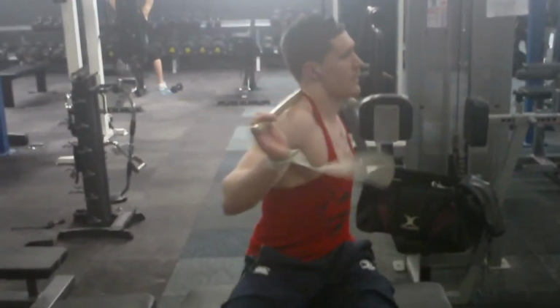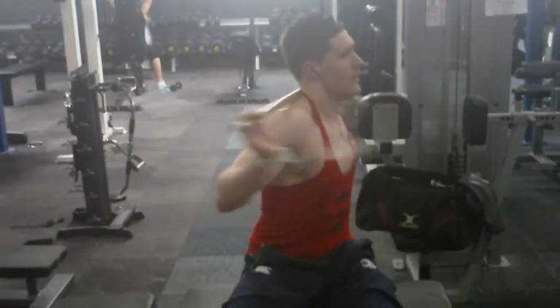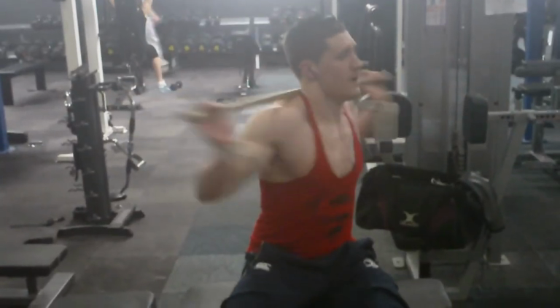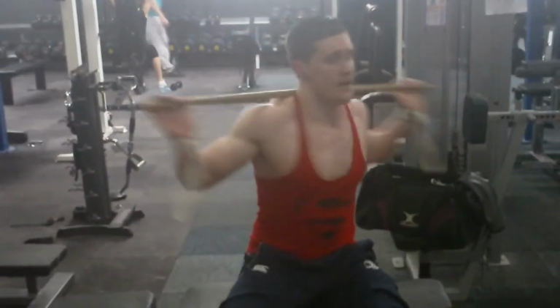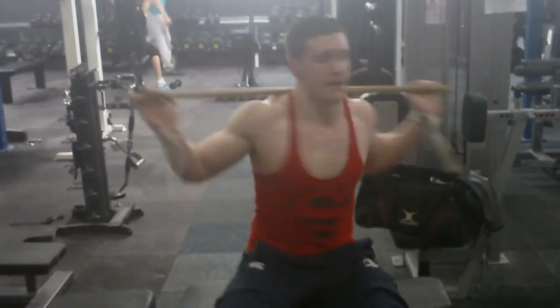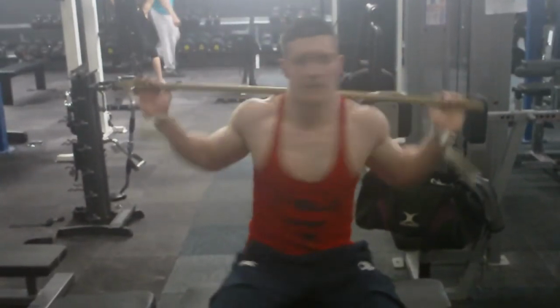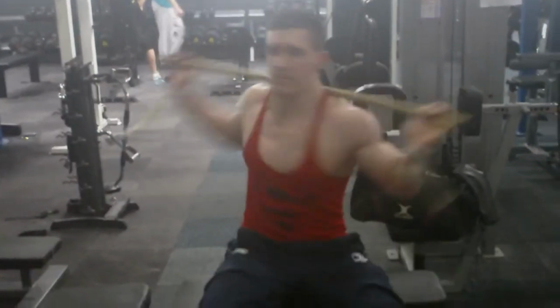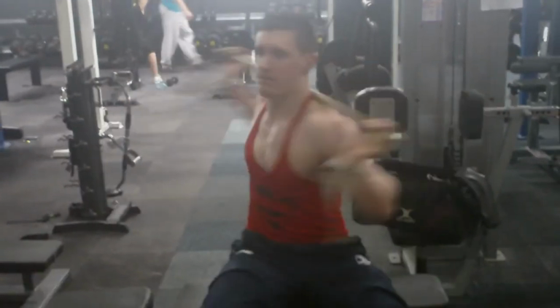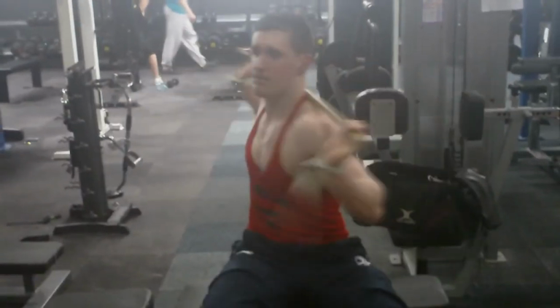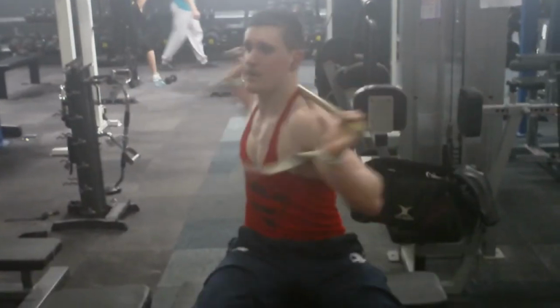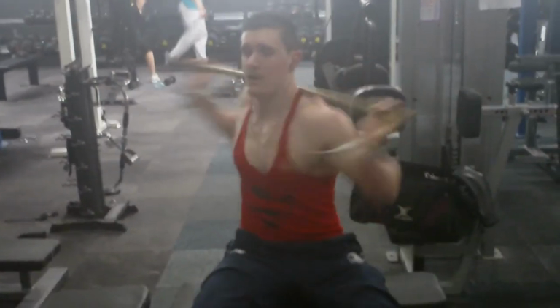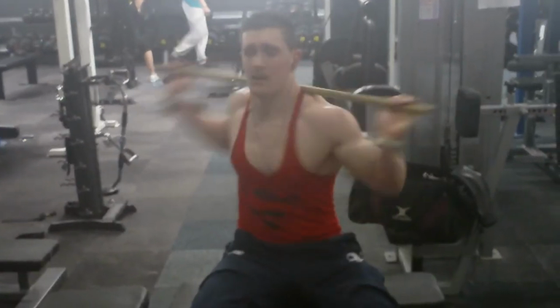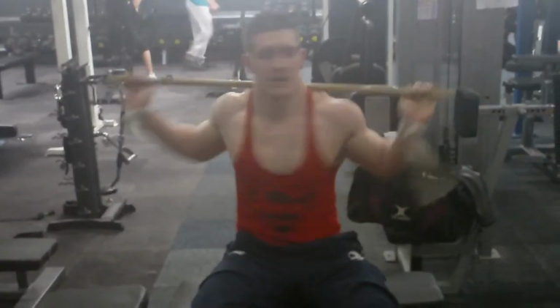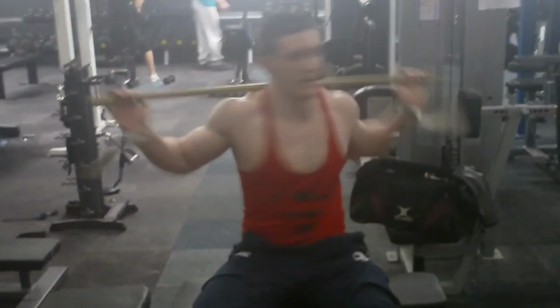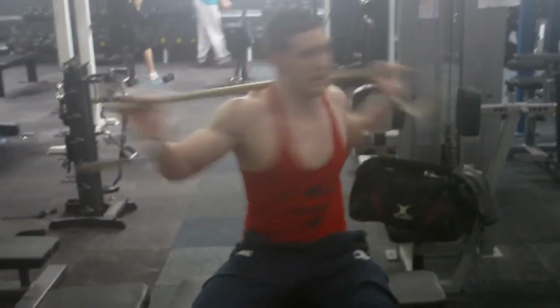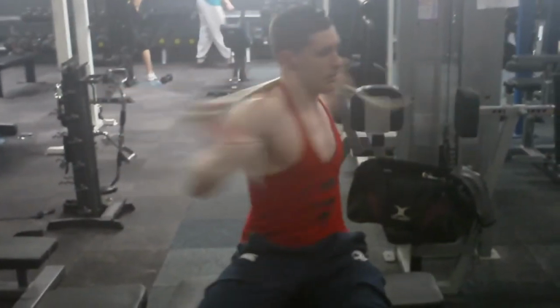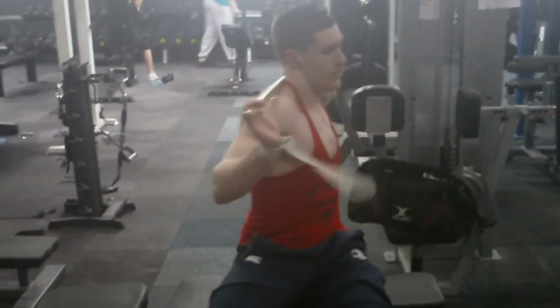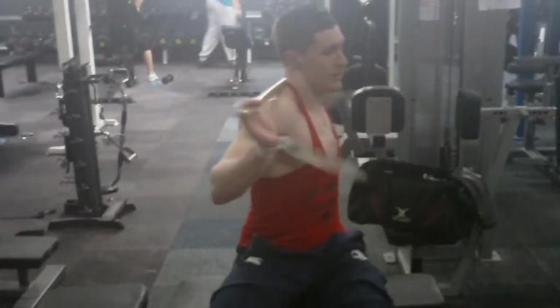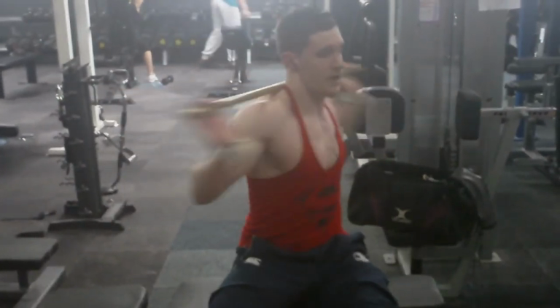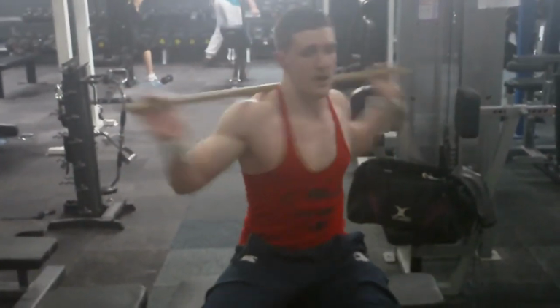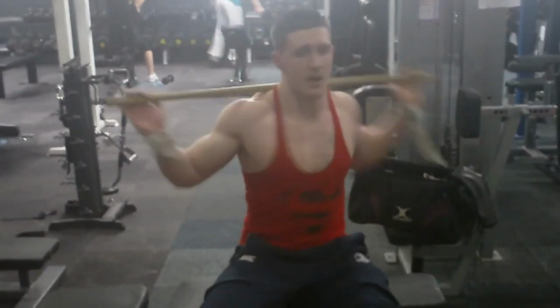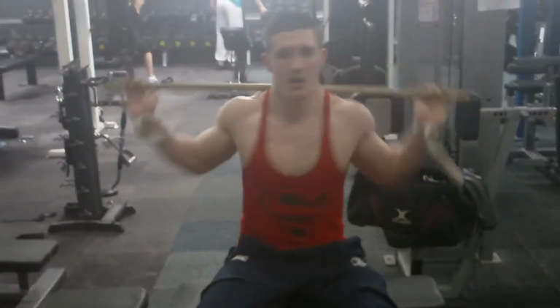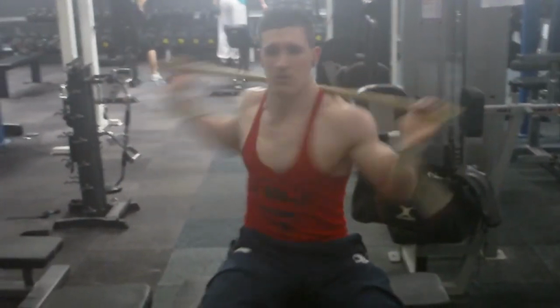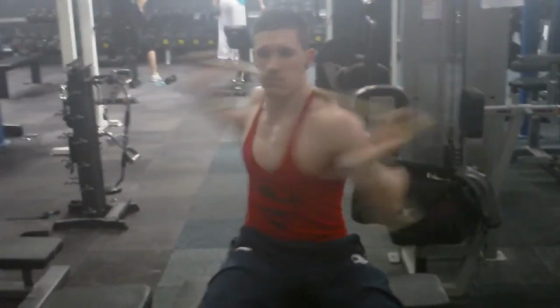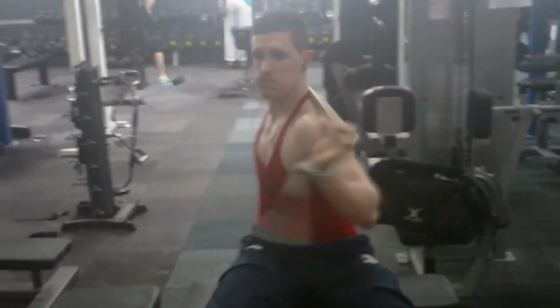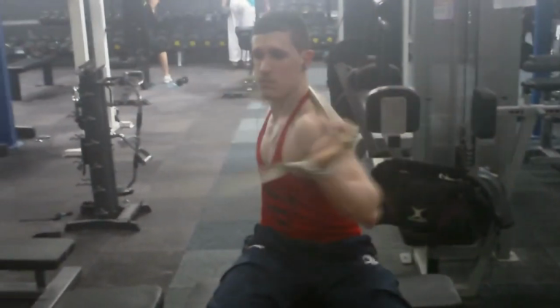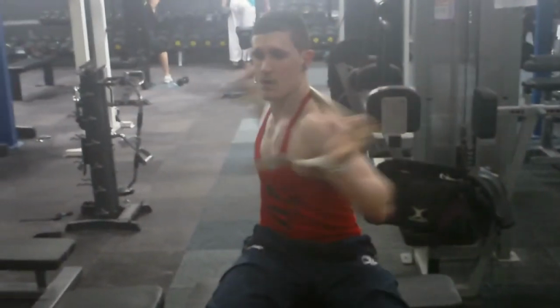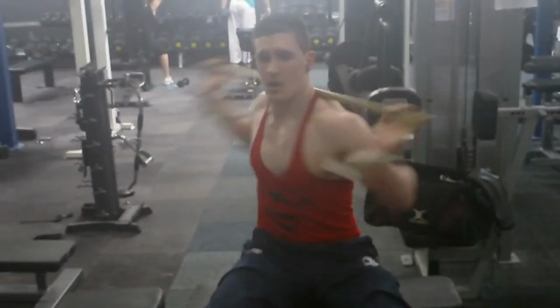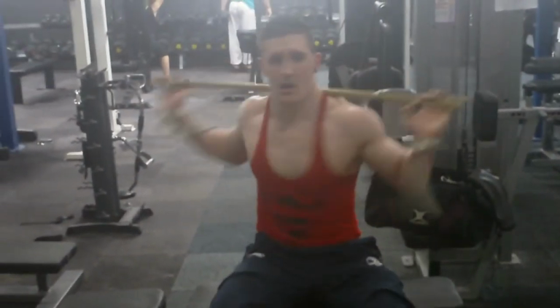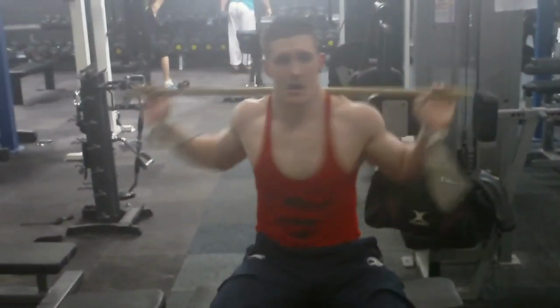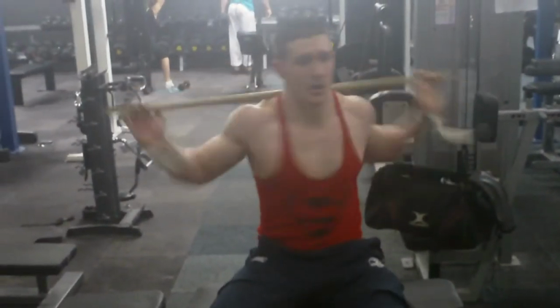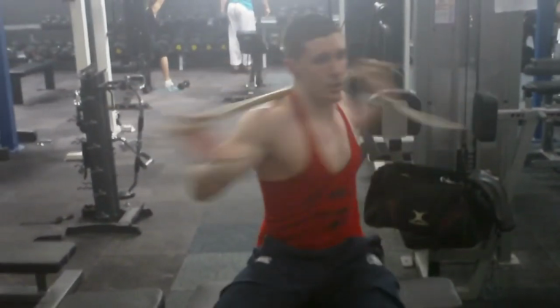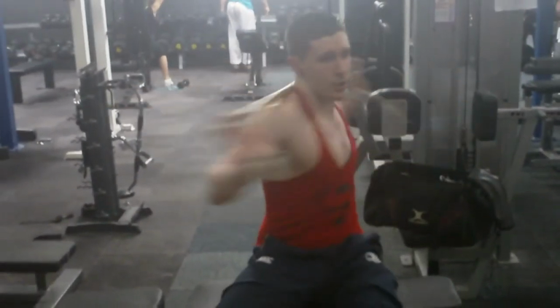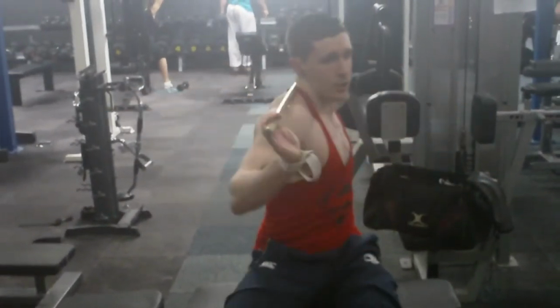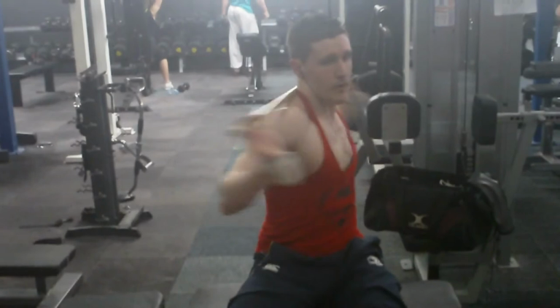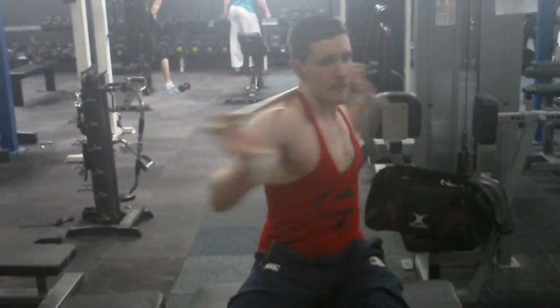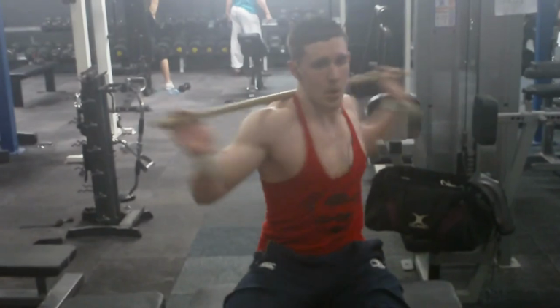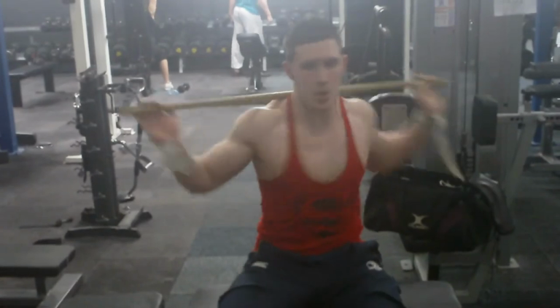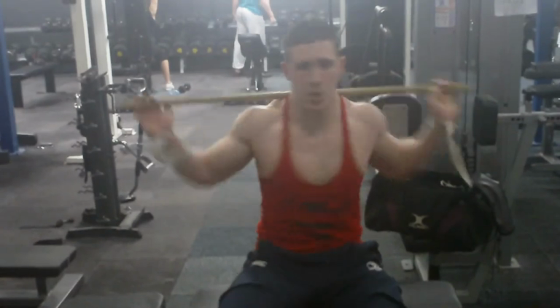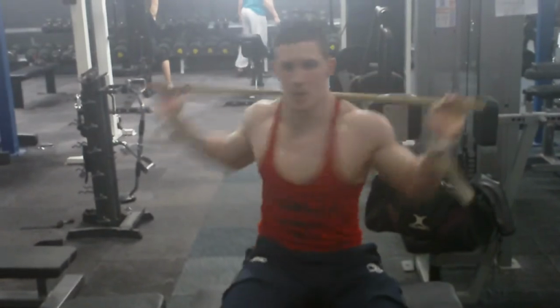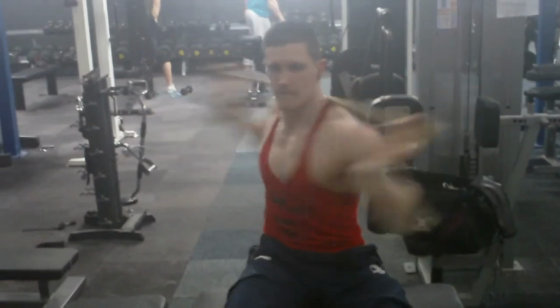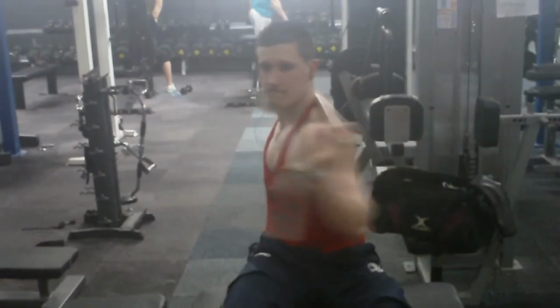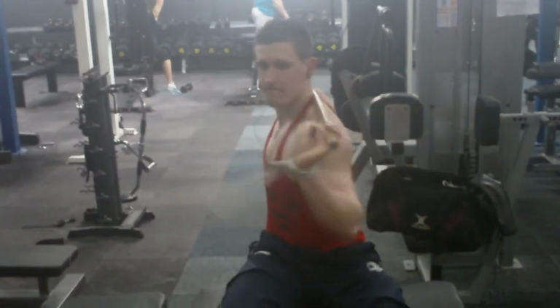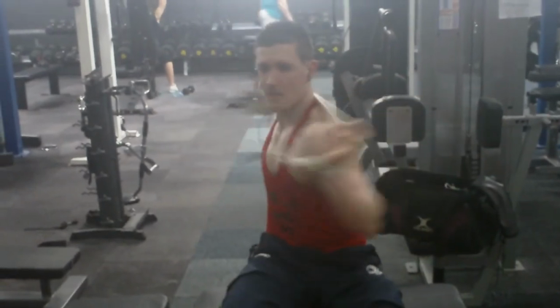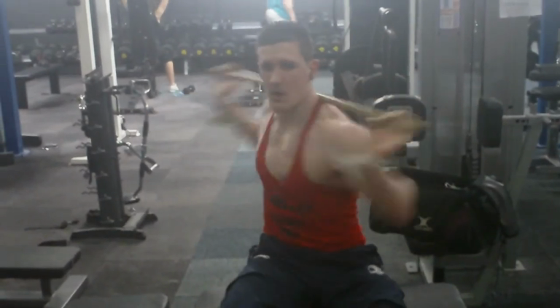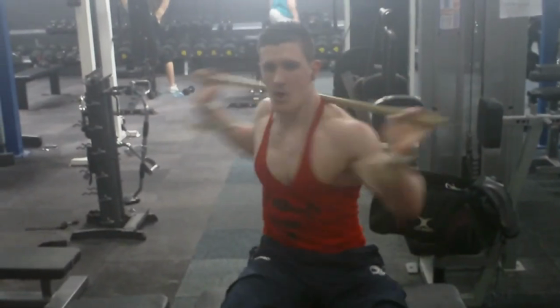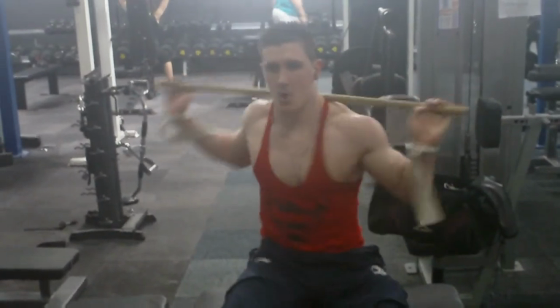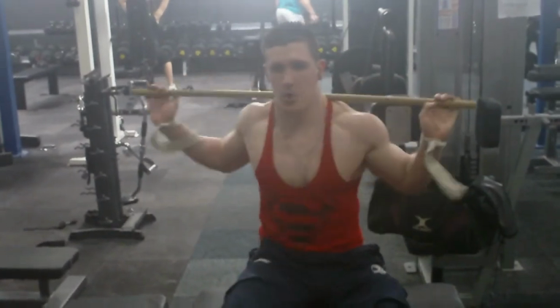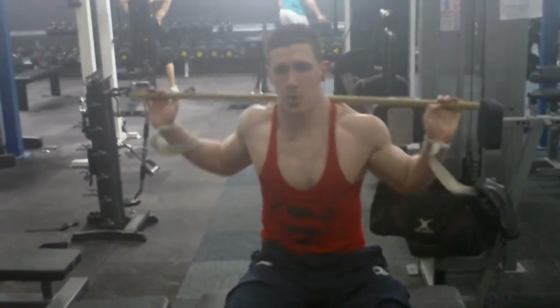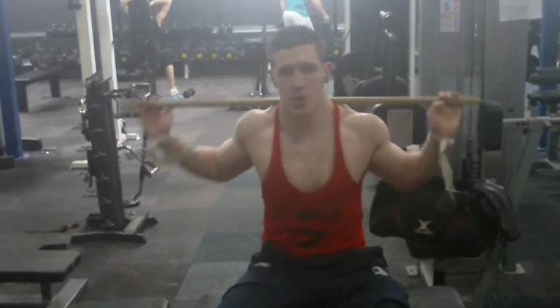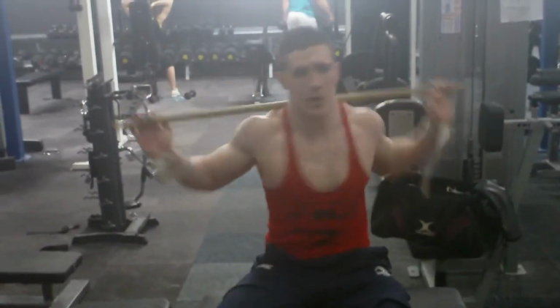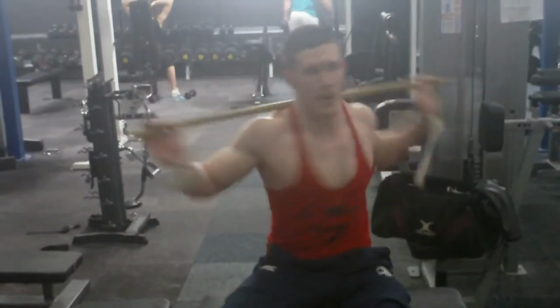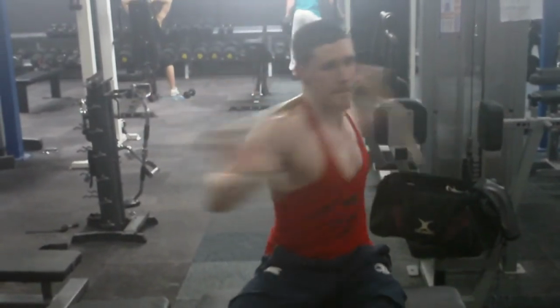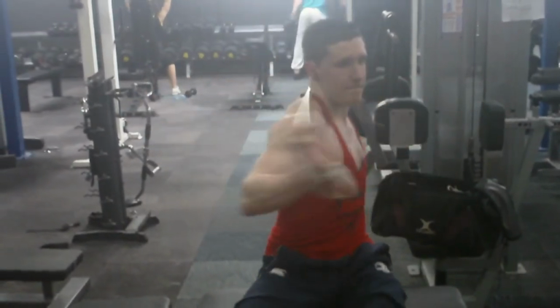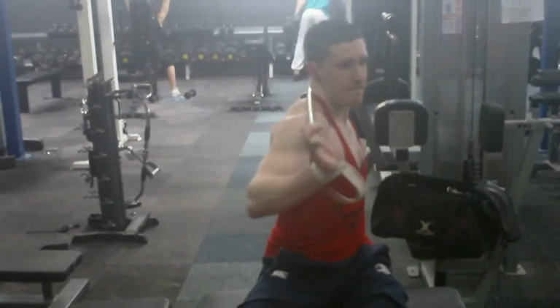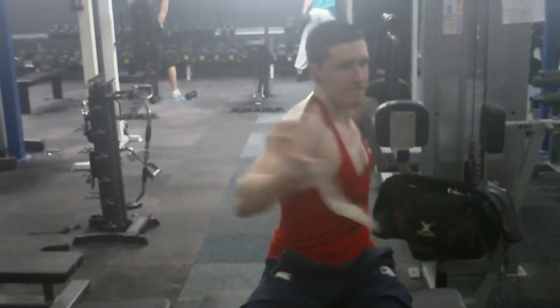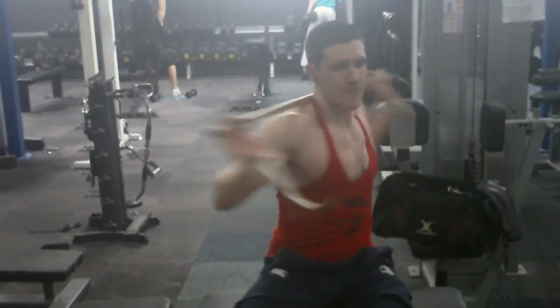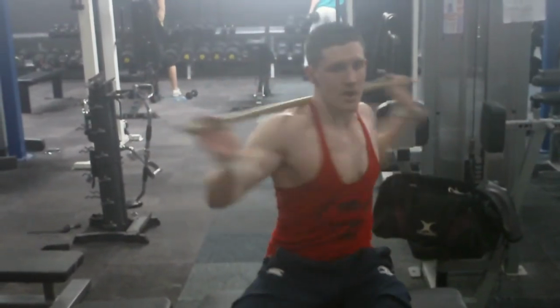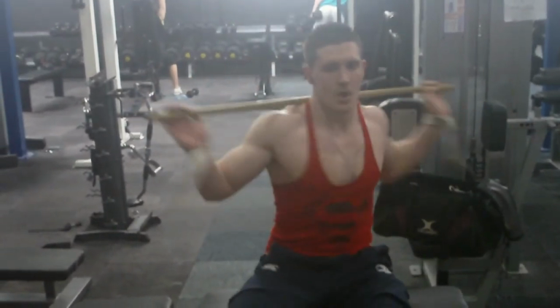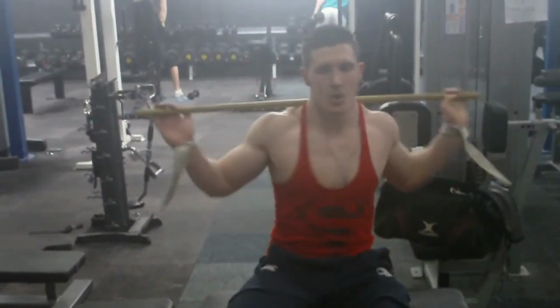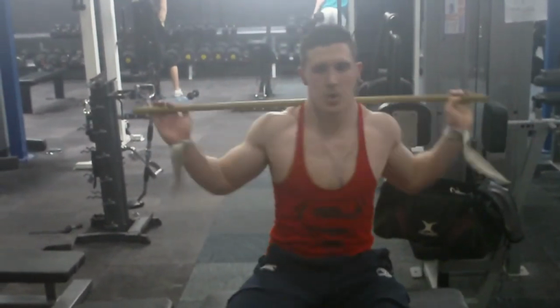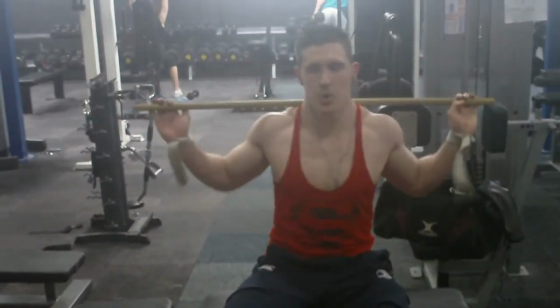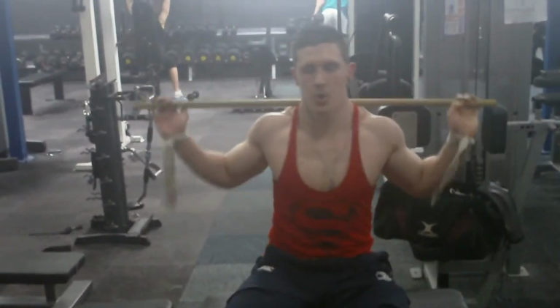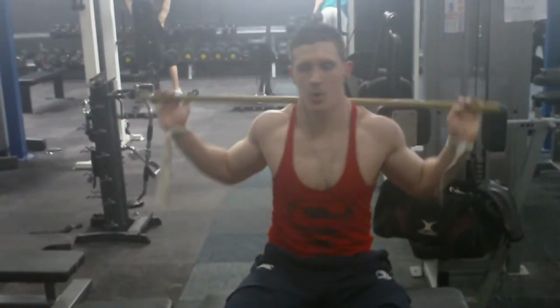Then I'll finish off with just some seated twists there. I did about 20-30 reps on each side. Catch you later guys, let's go.